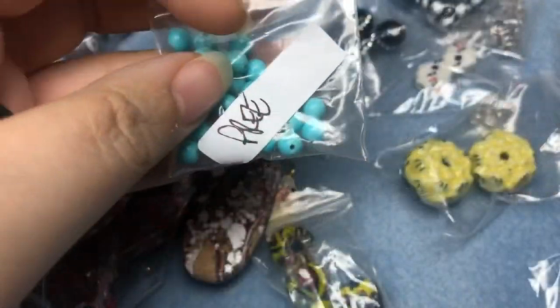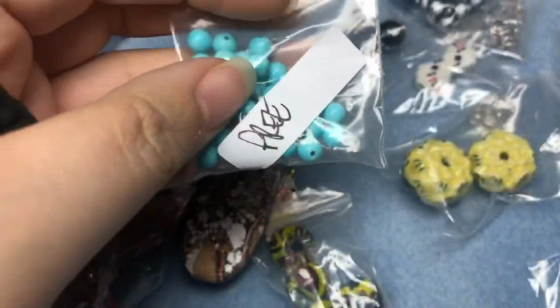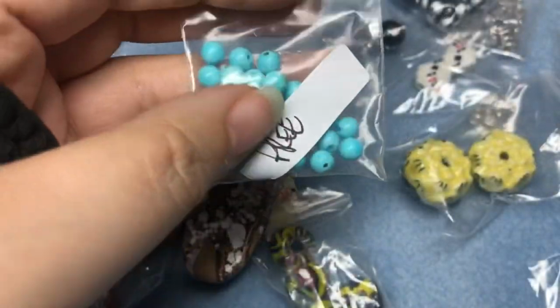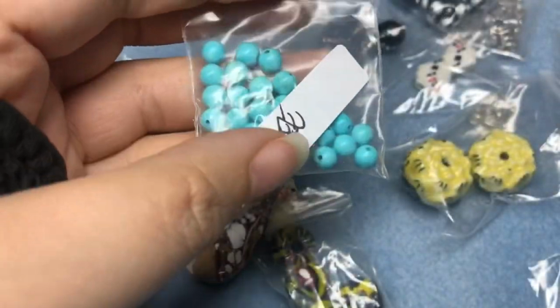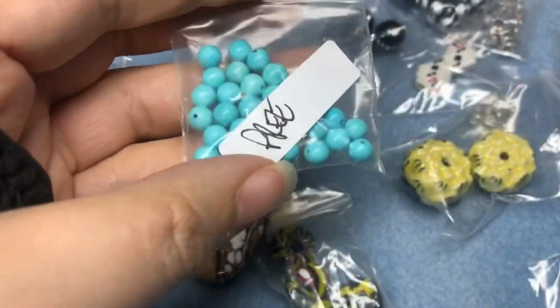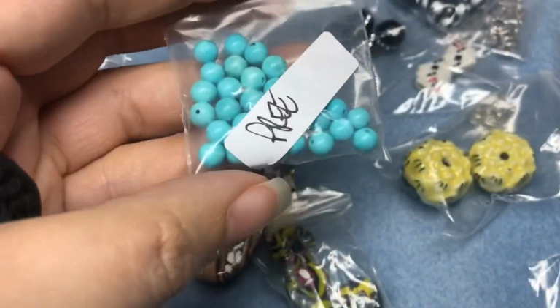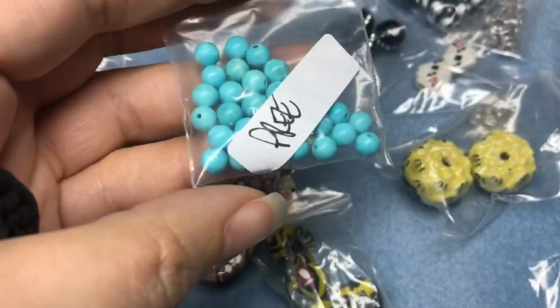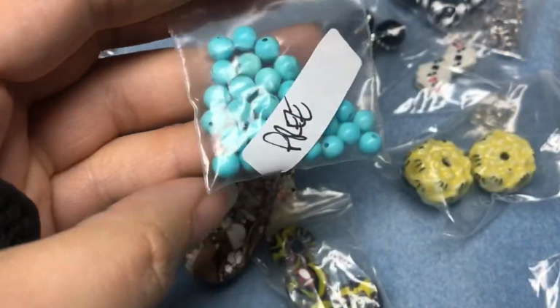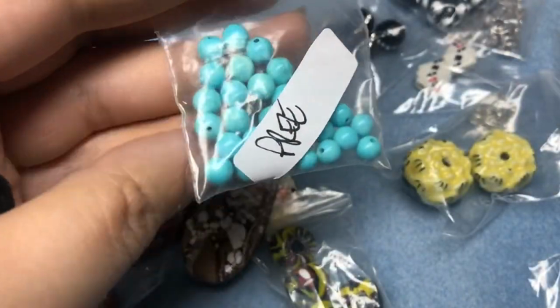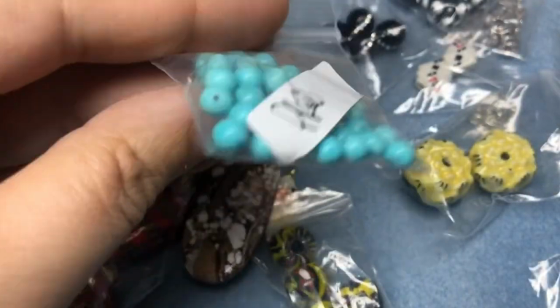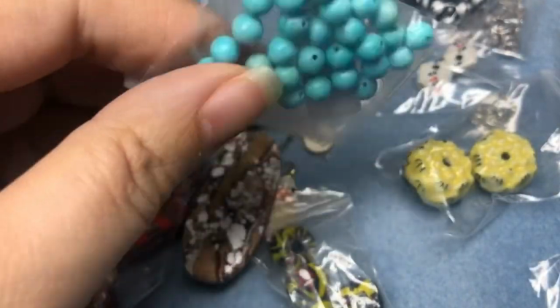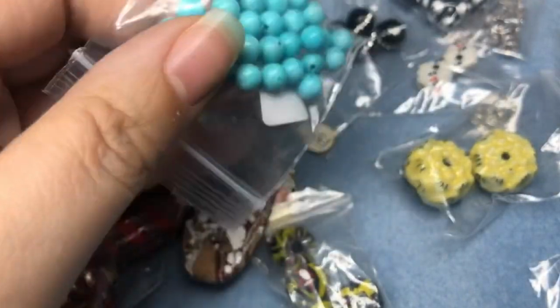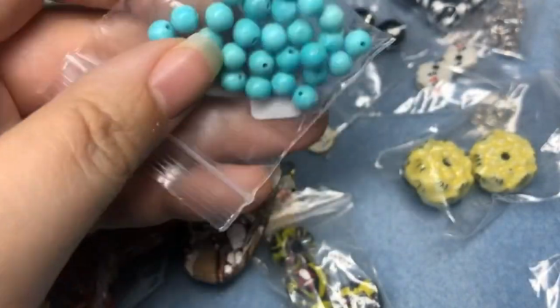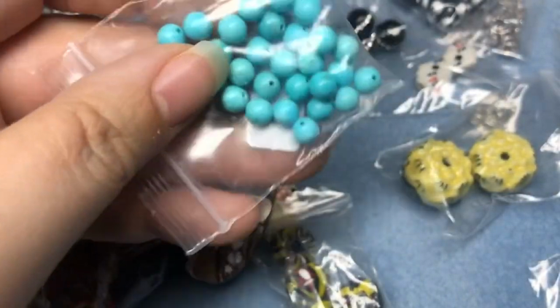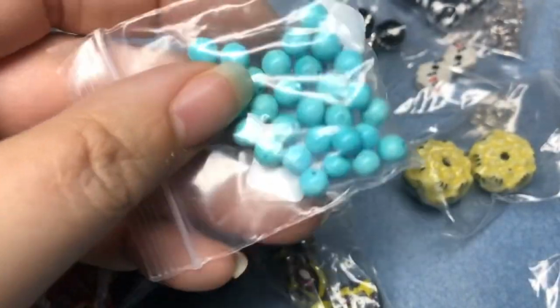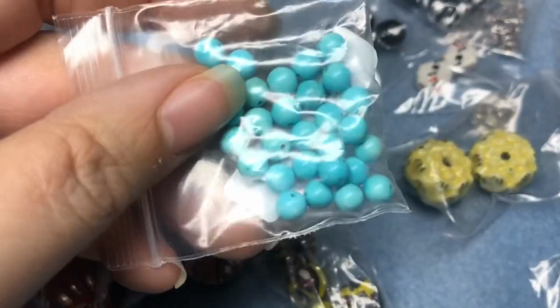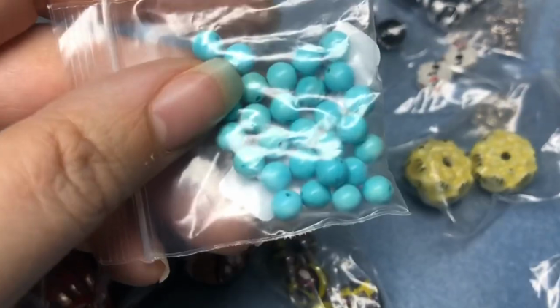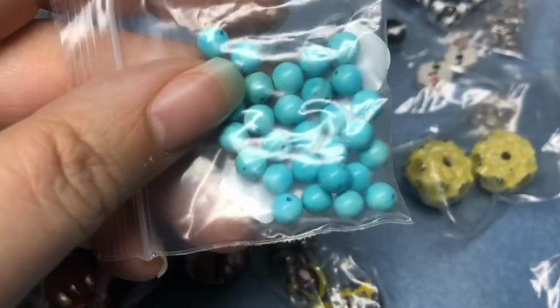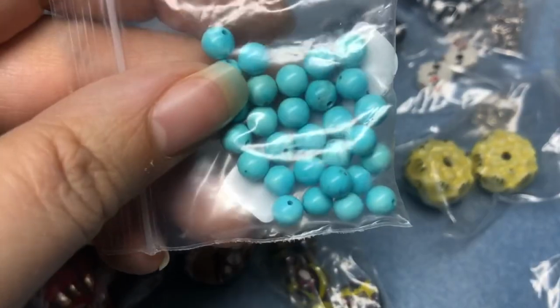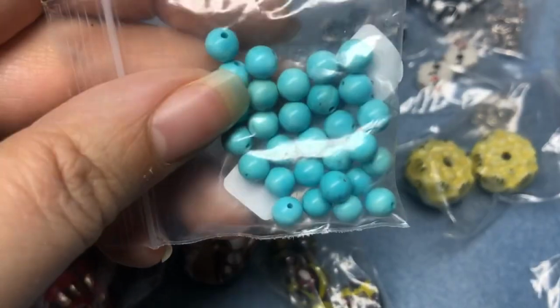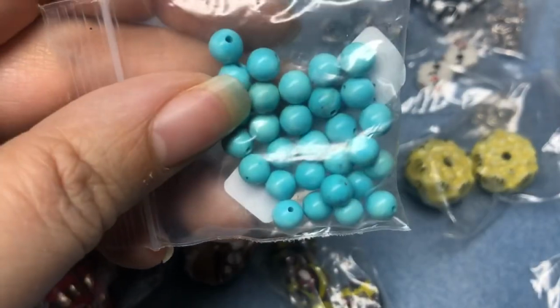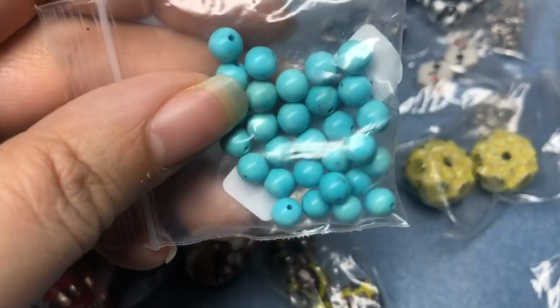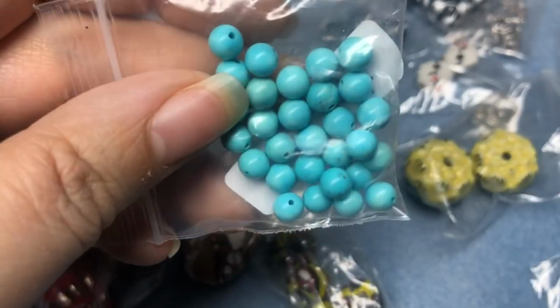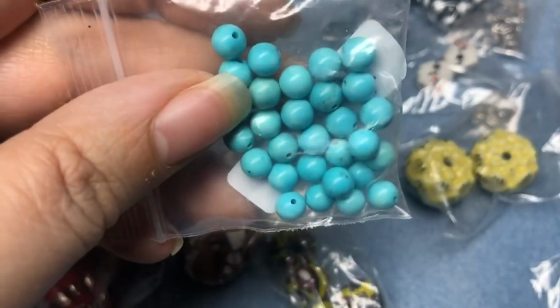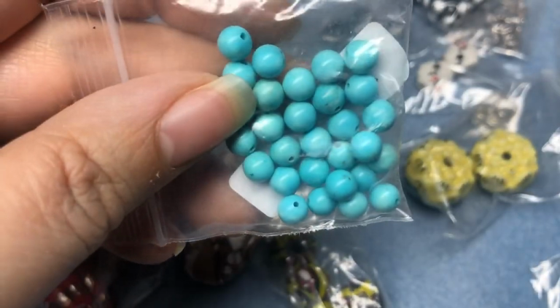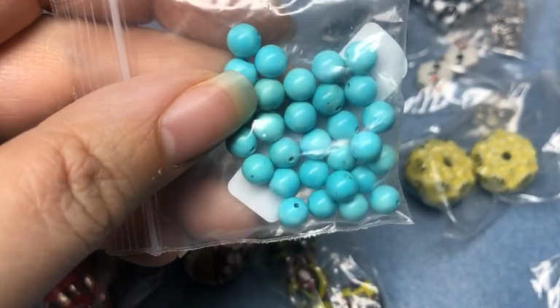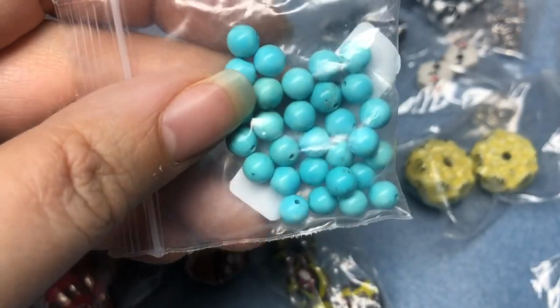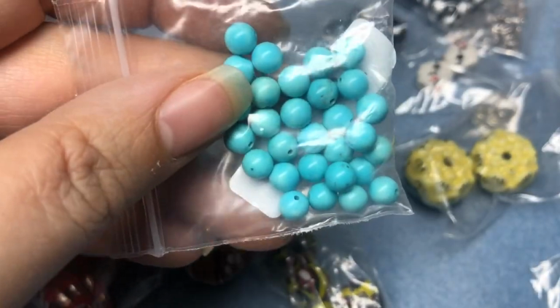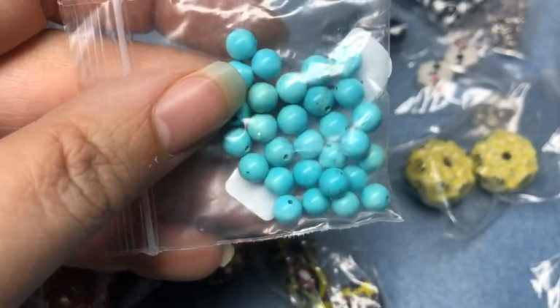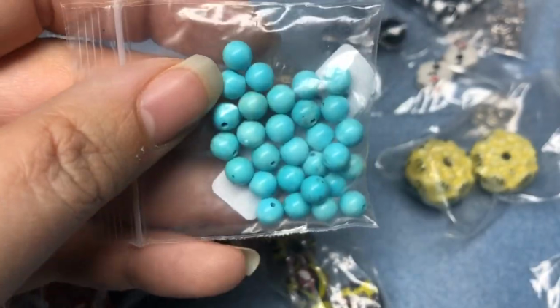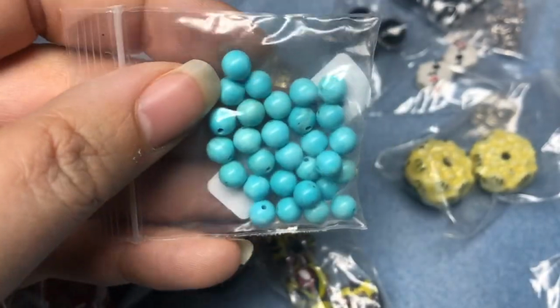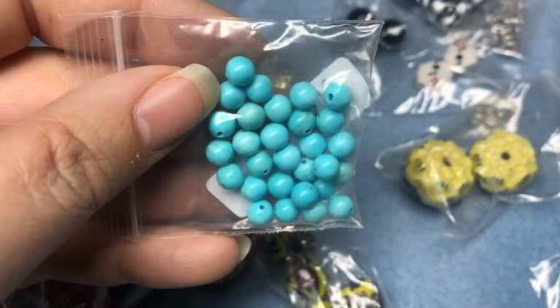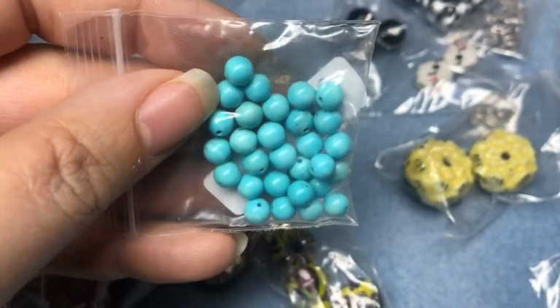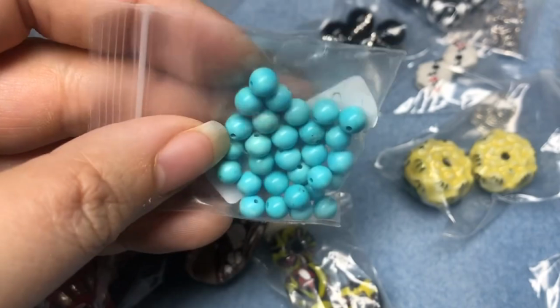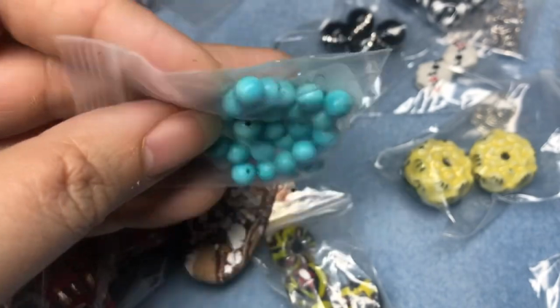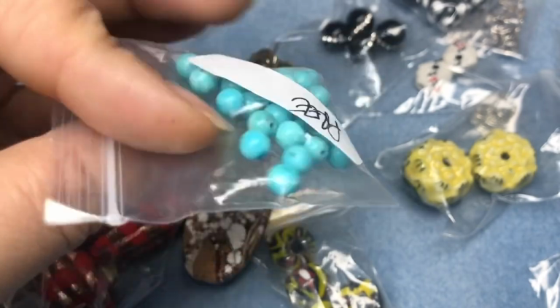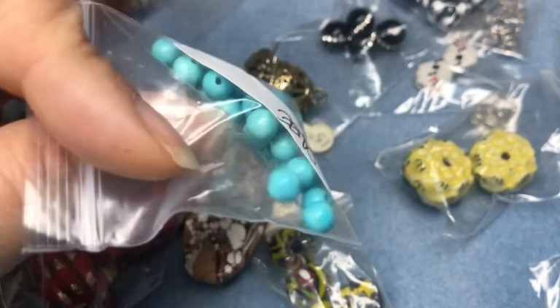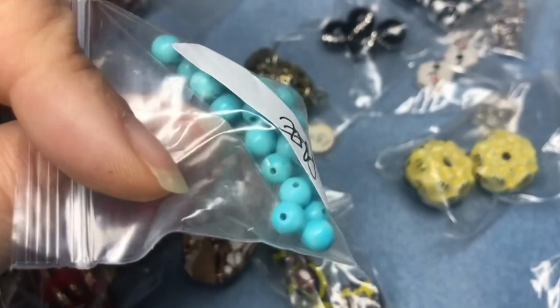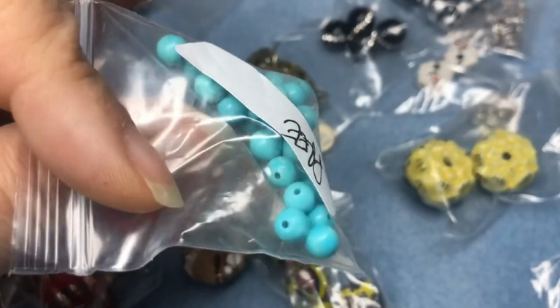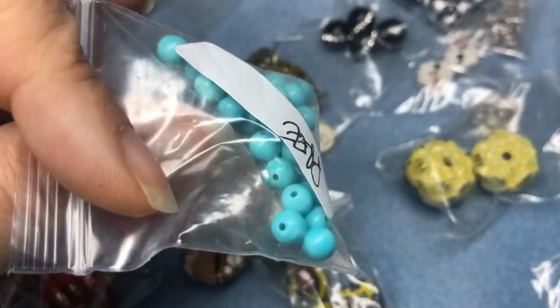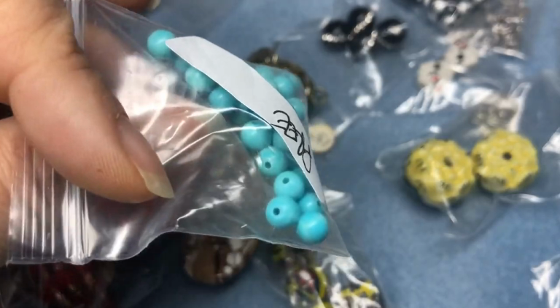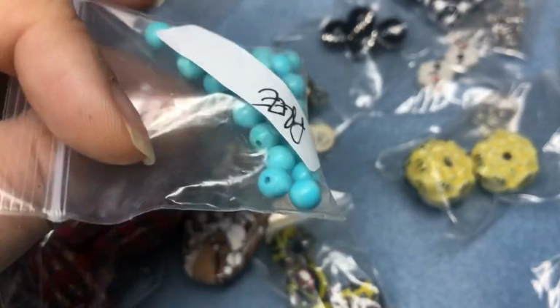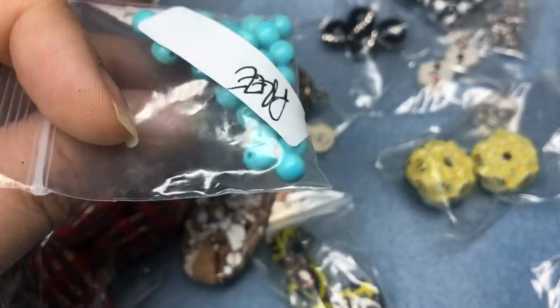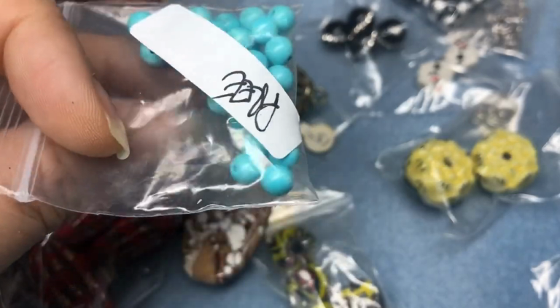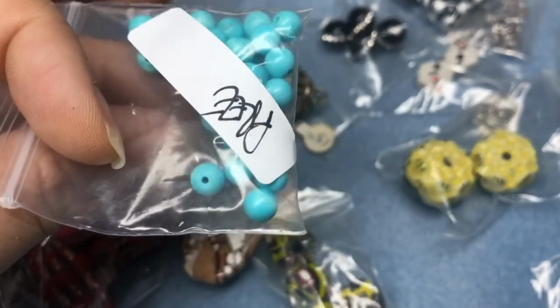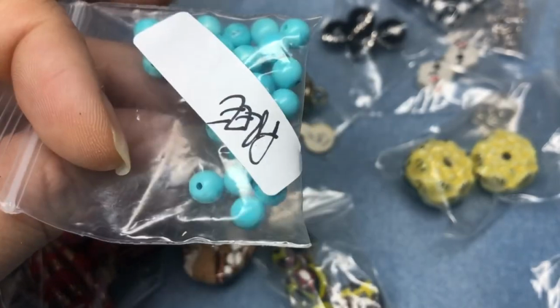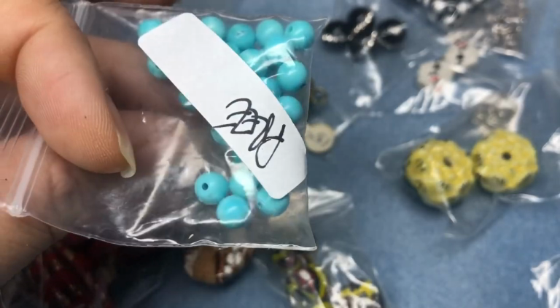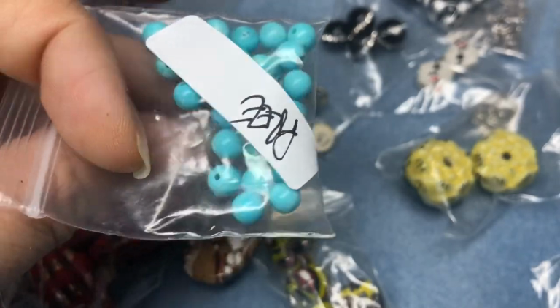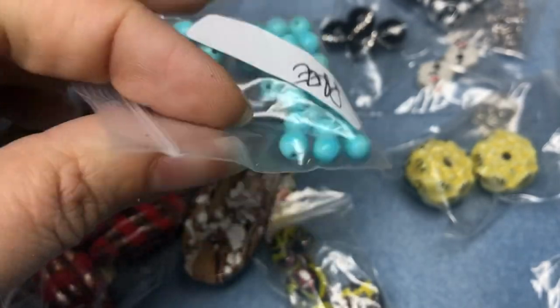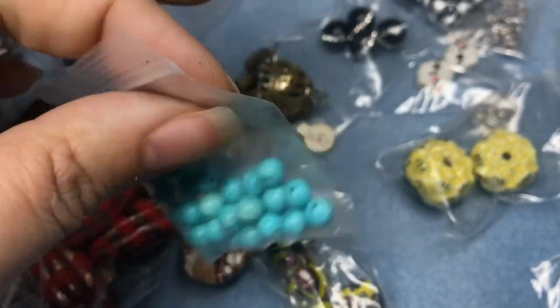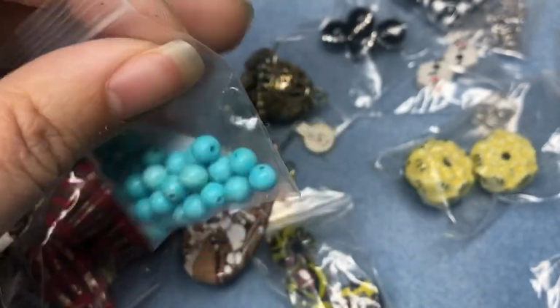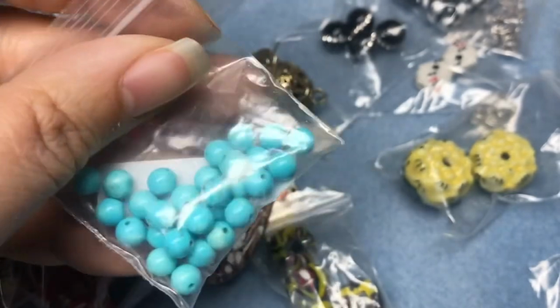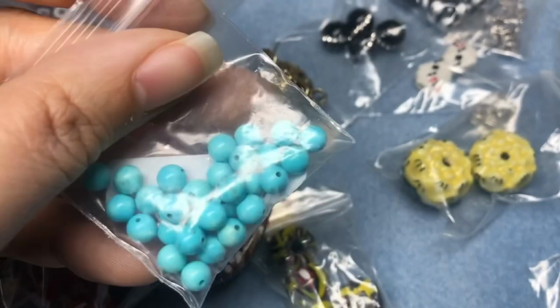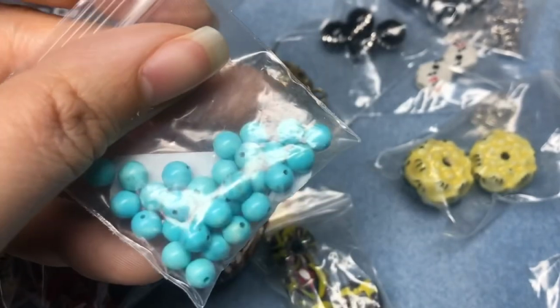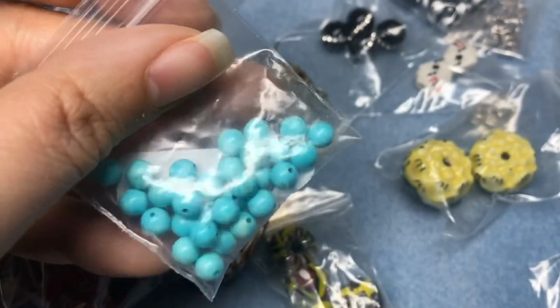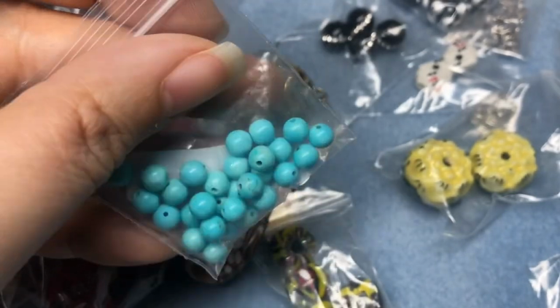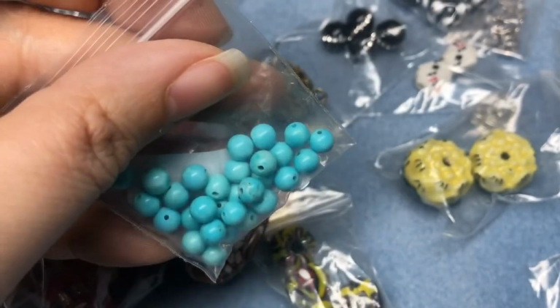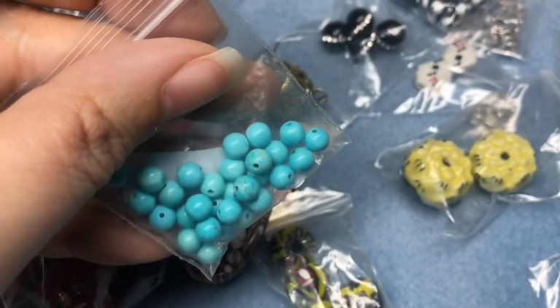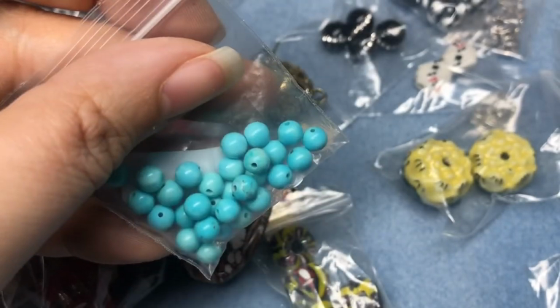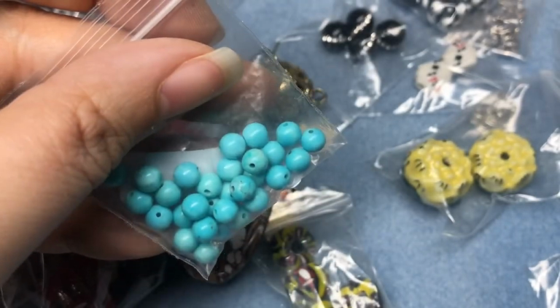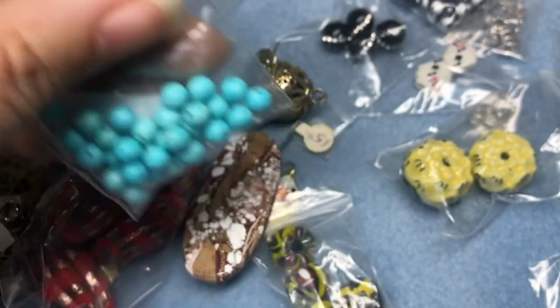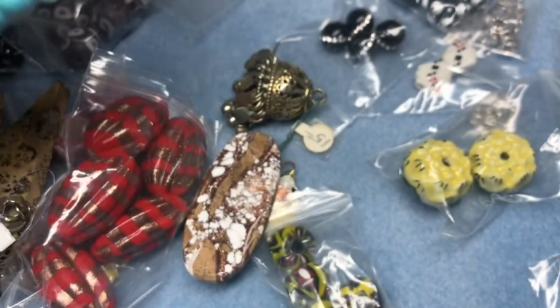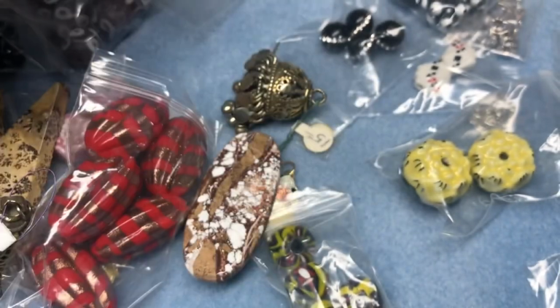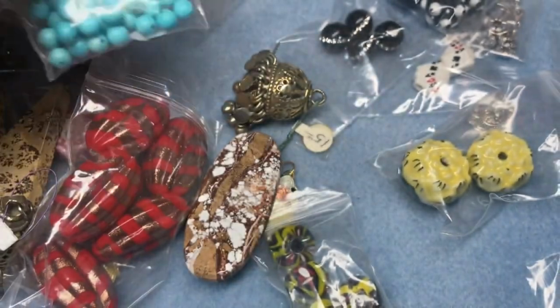Oh, and I also saw she included some turquoise-looking beads — thank you, Nina. I just saw those at the last second at the bottom of the bag. I almost threw them out.